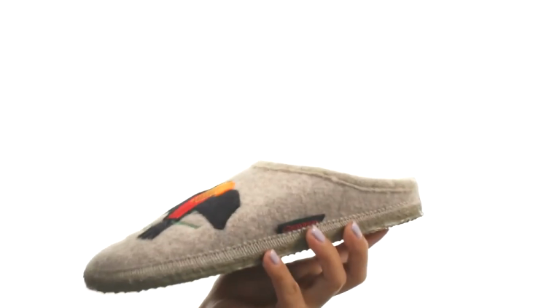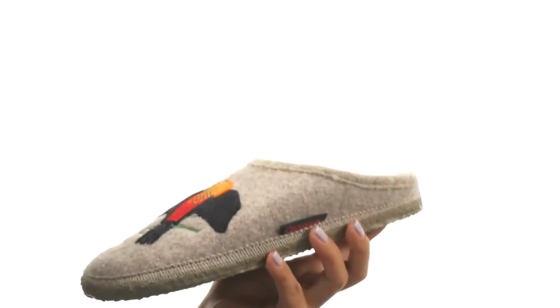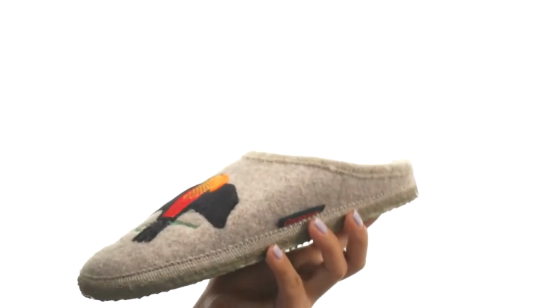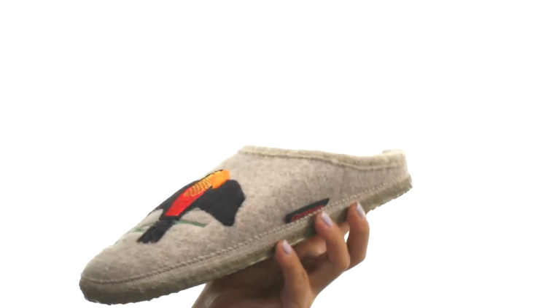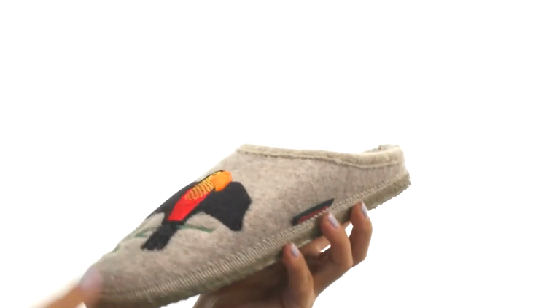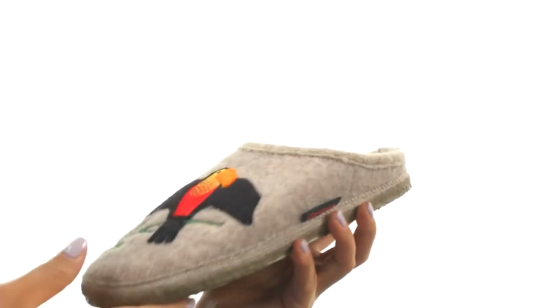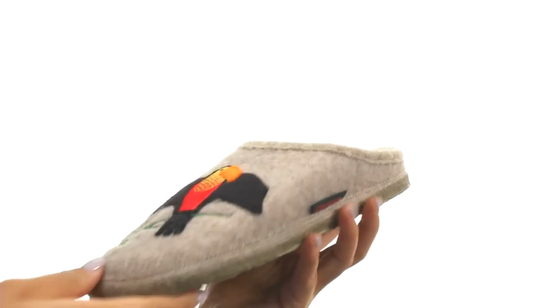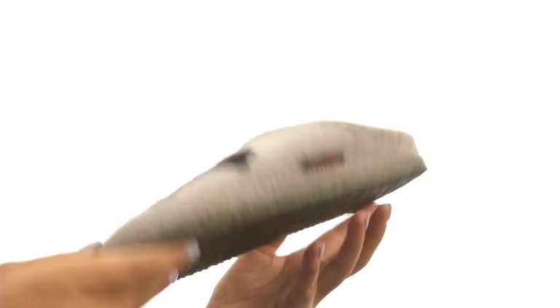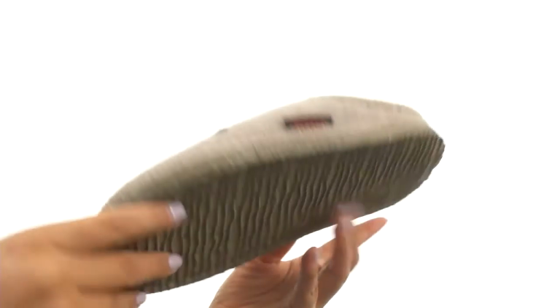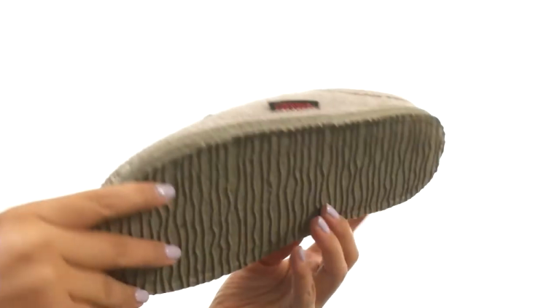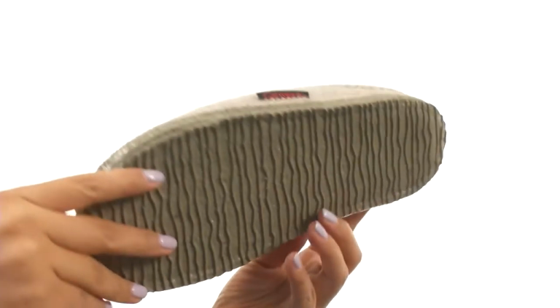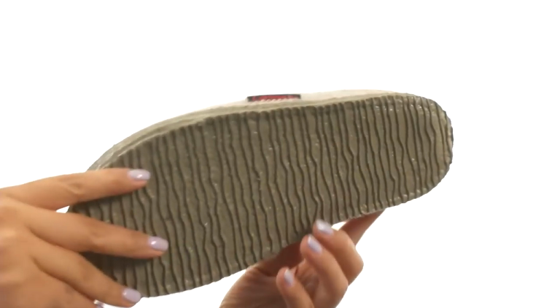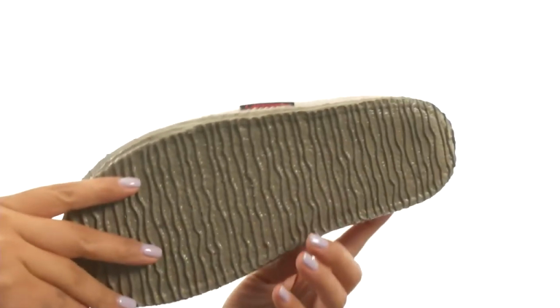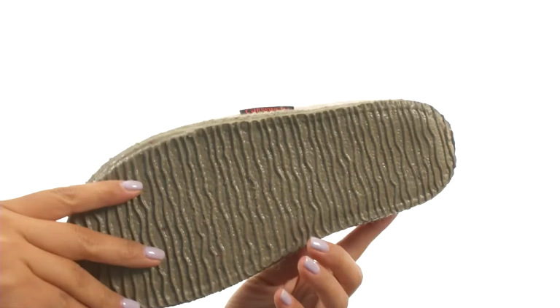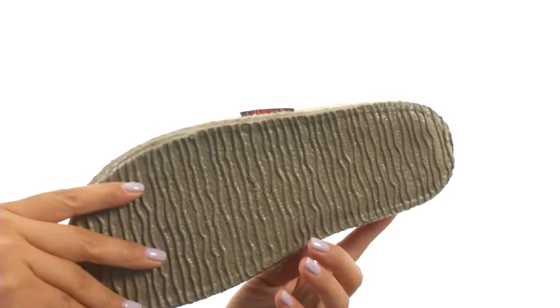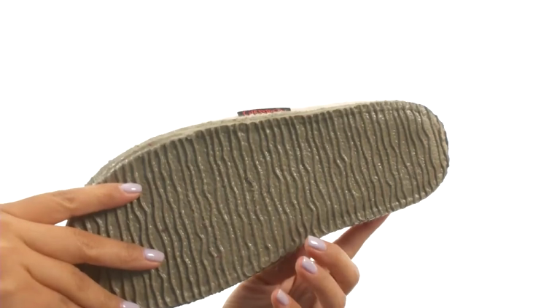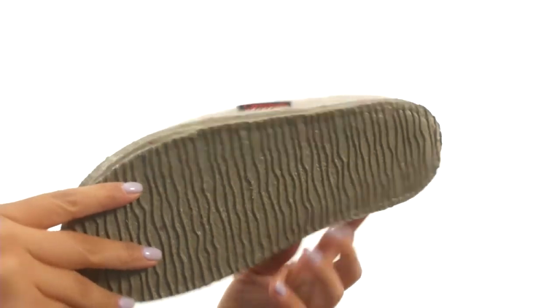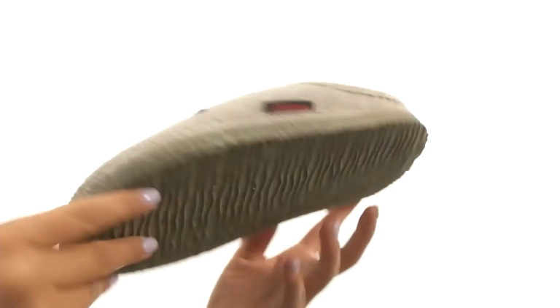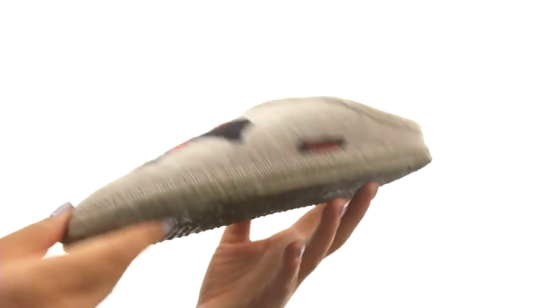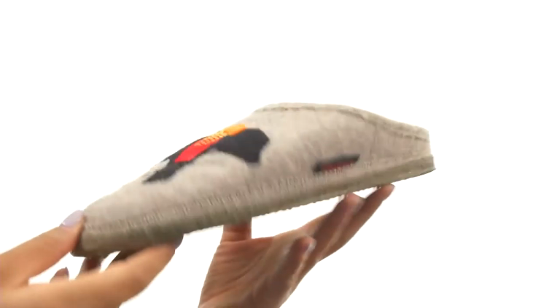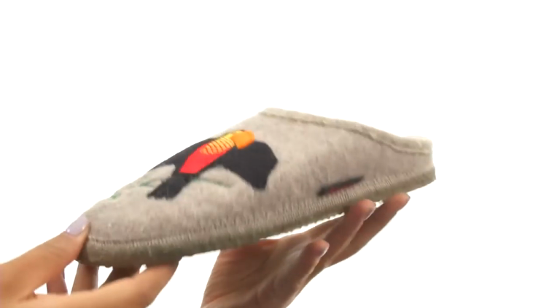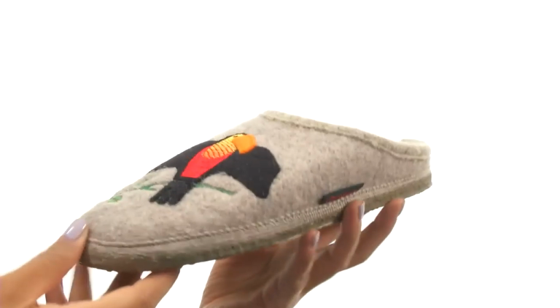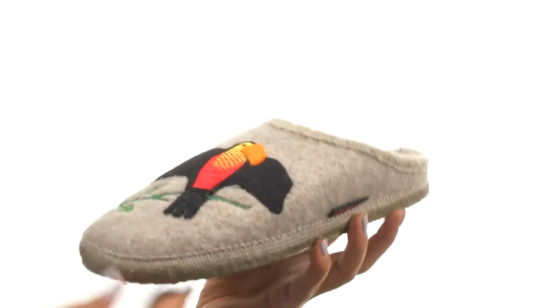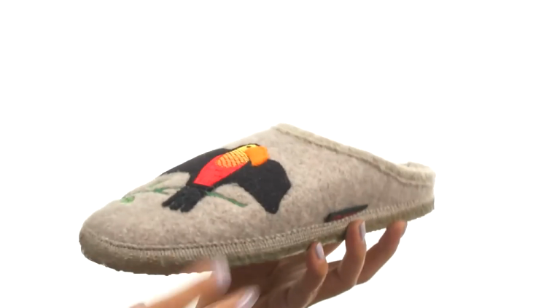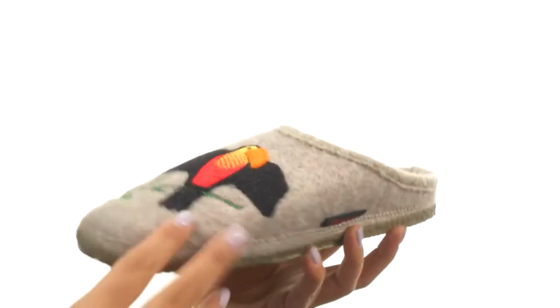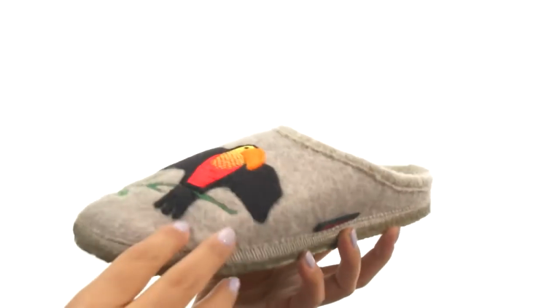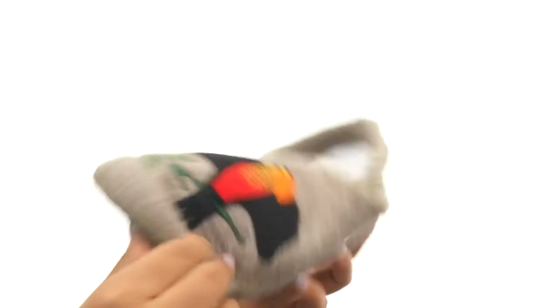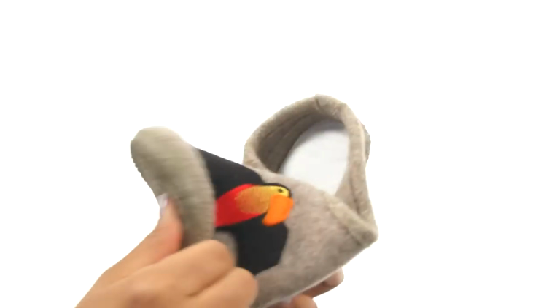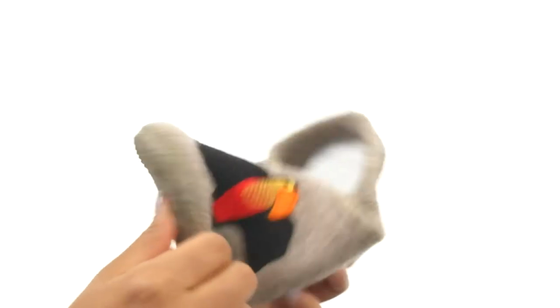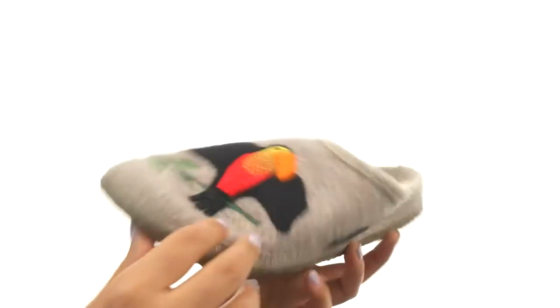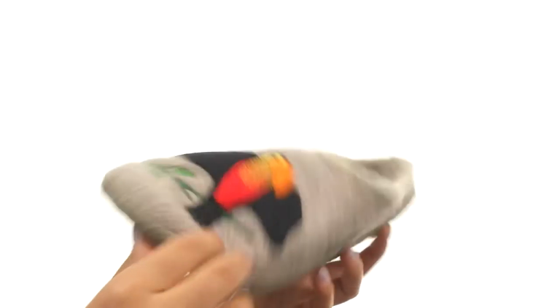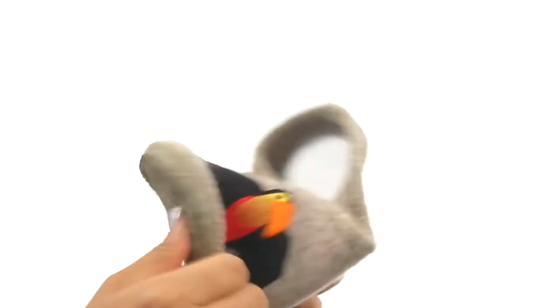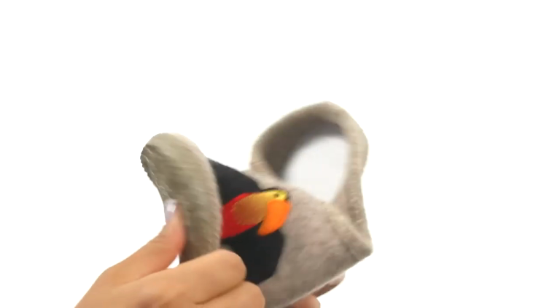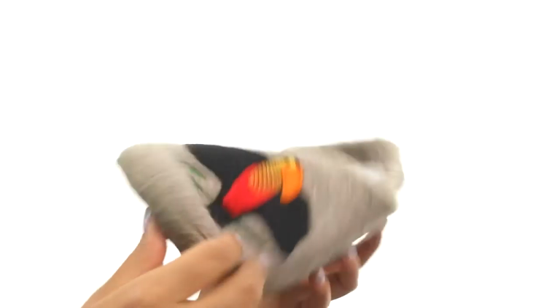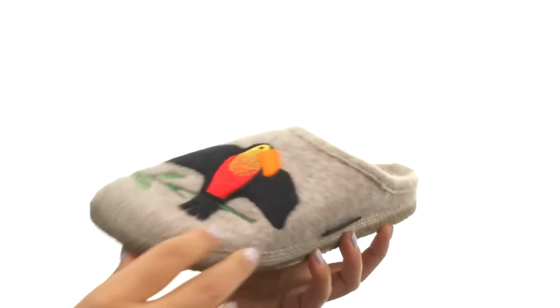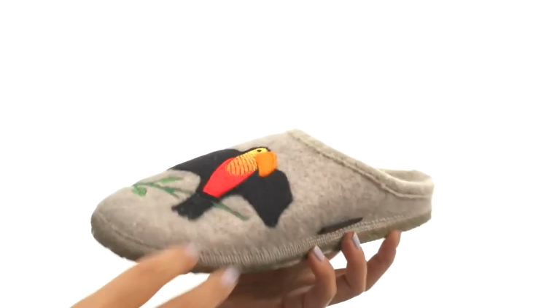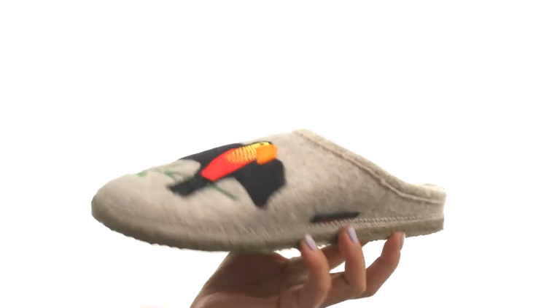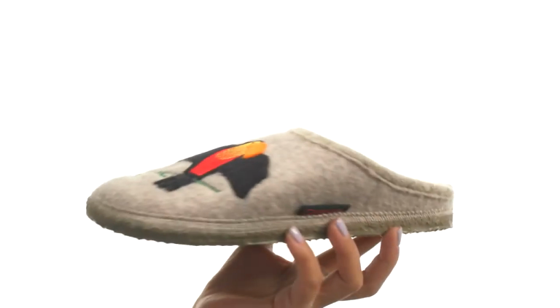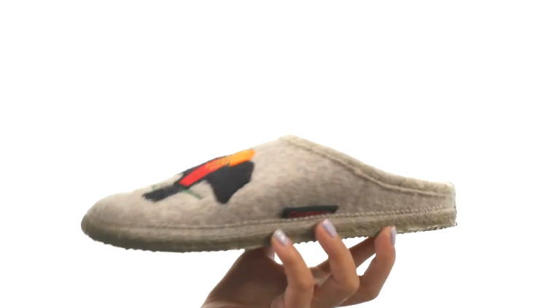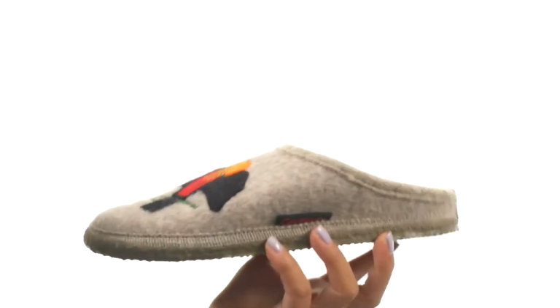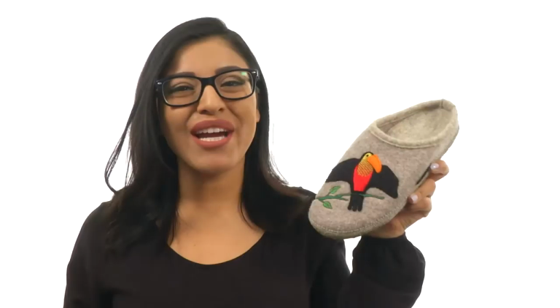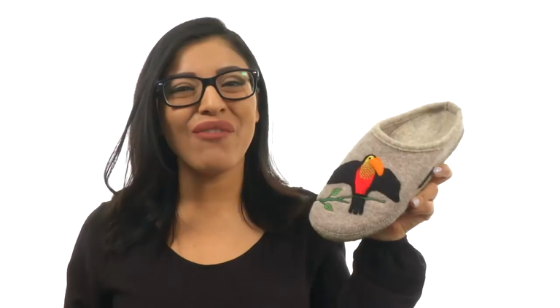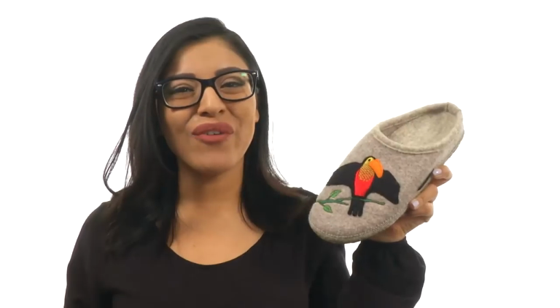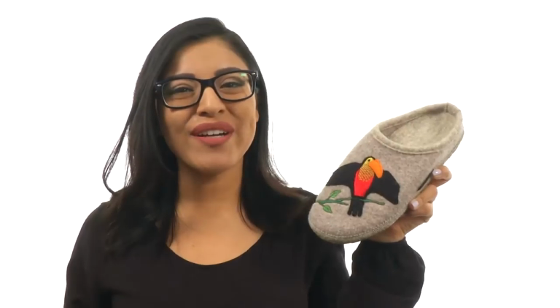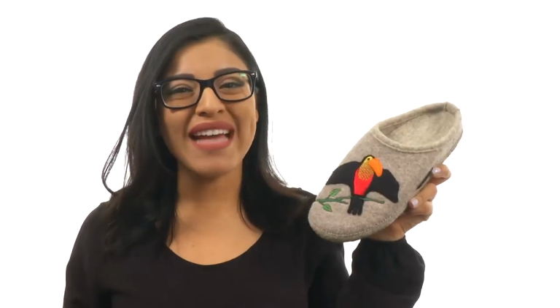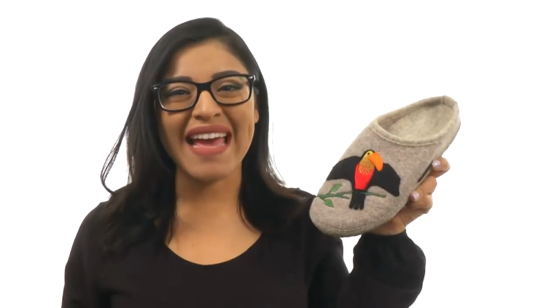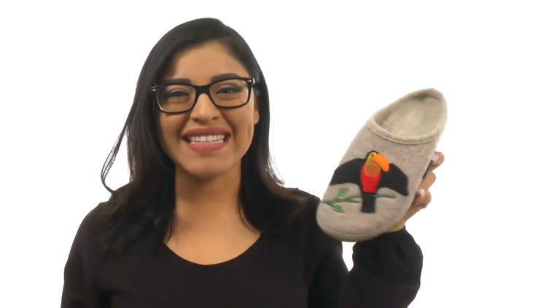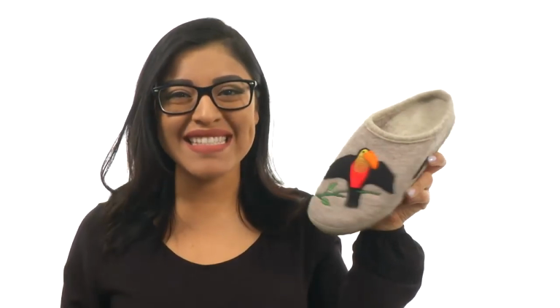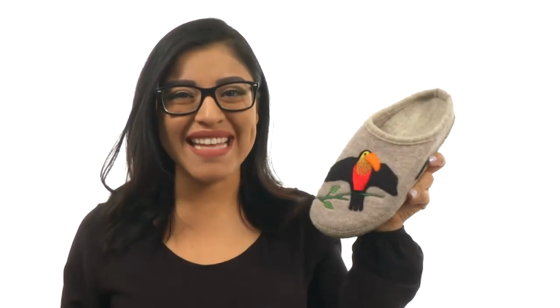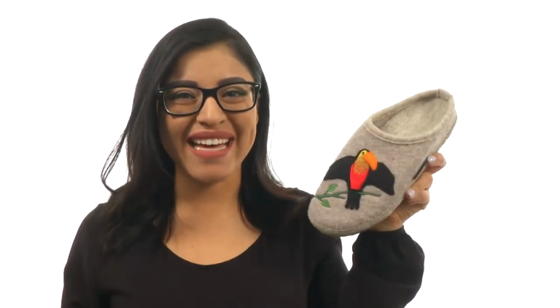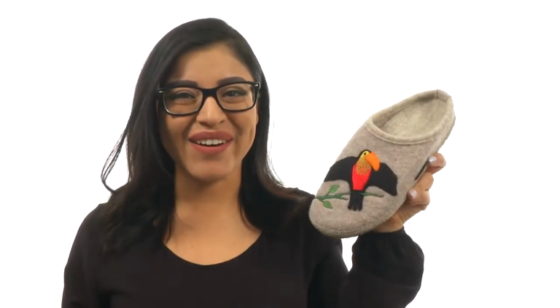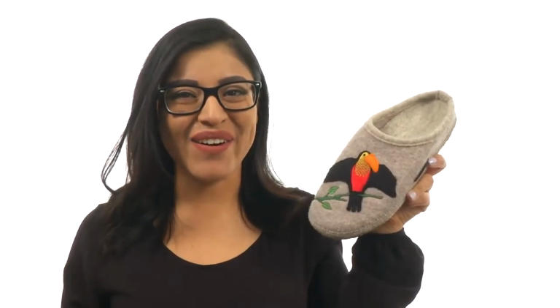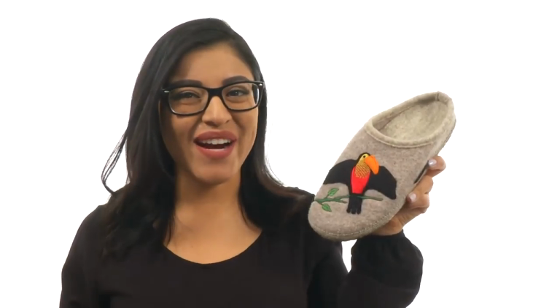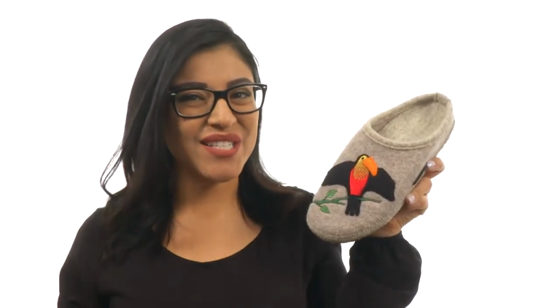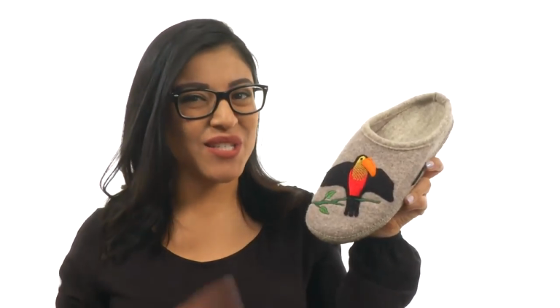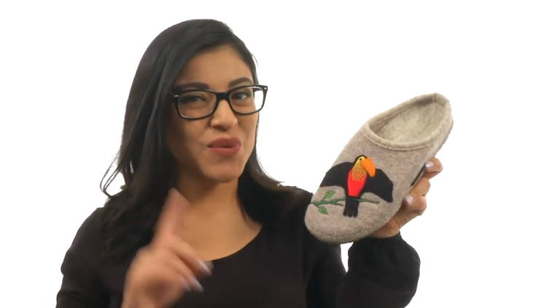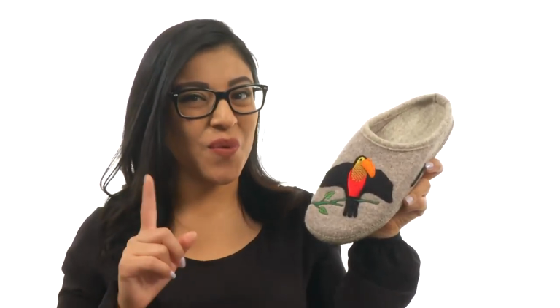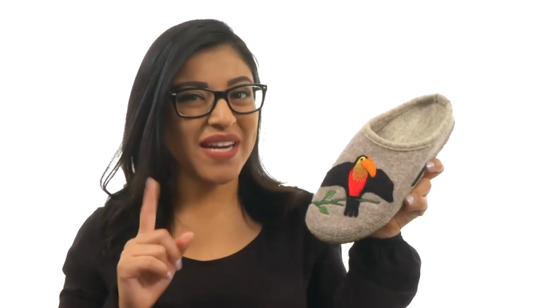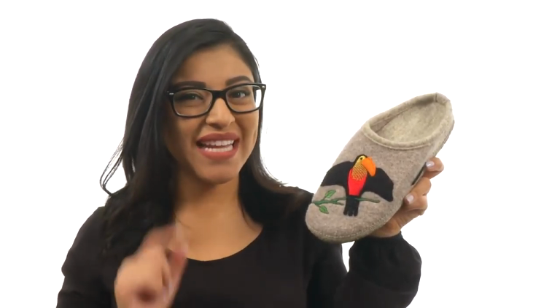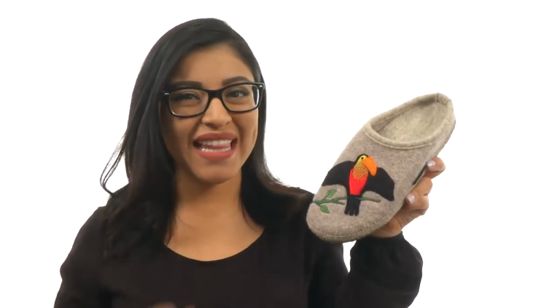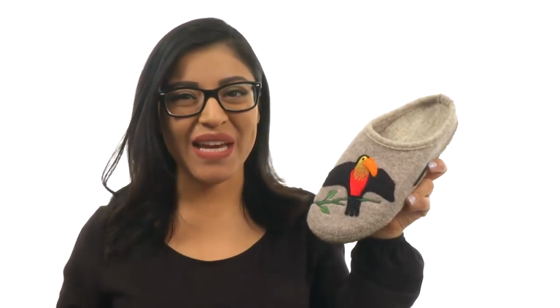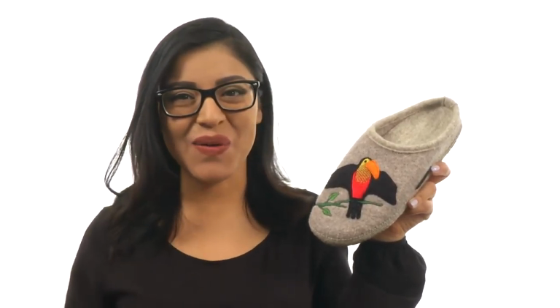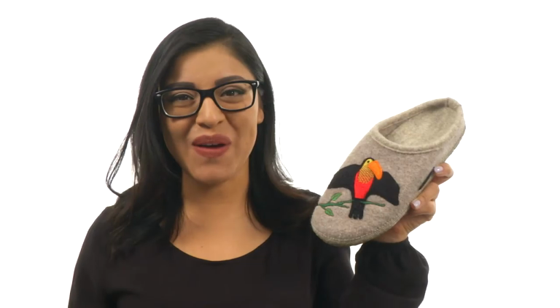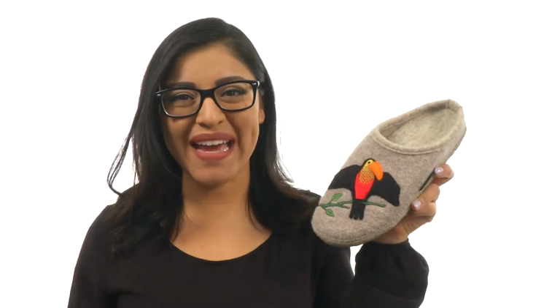Down at the bottom there's a durable and flexible synthetic outsole. Comfort and style are just one click away.